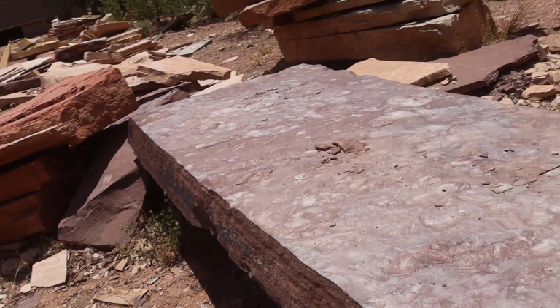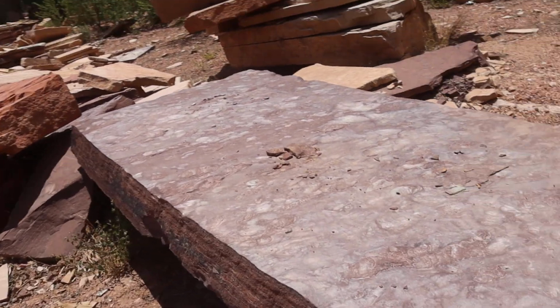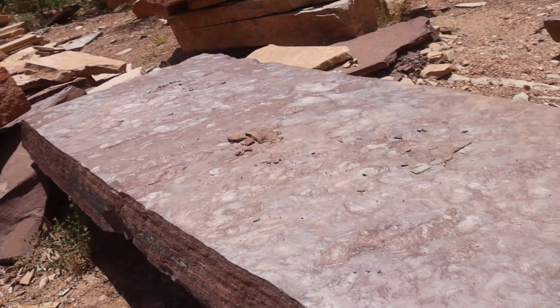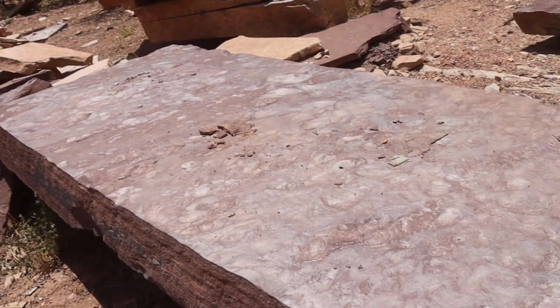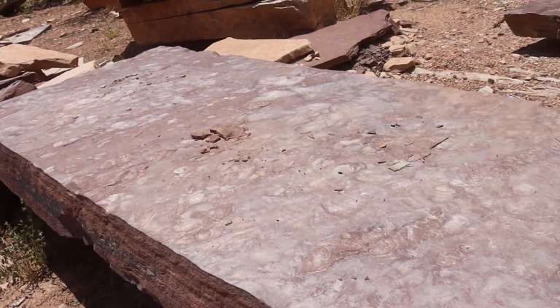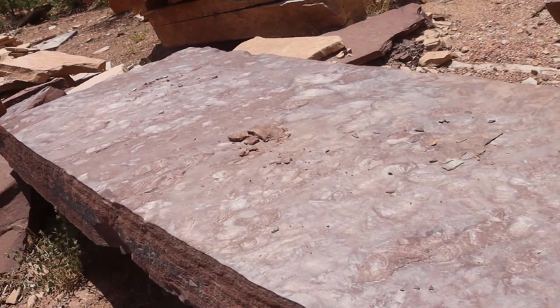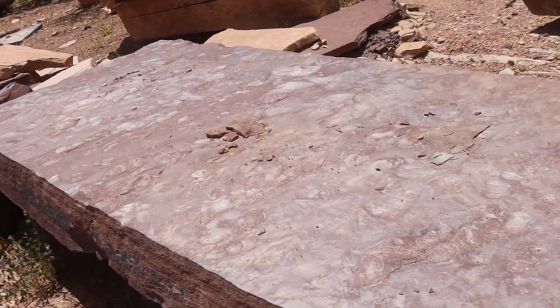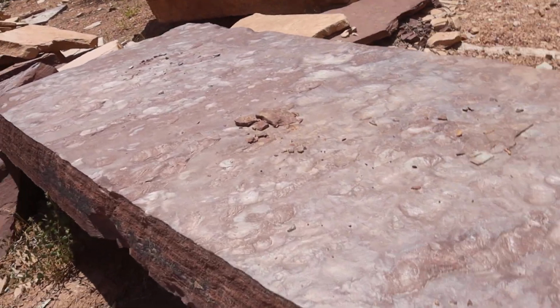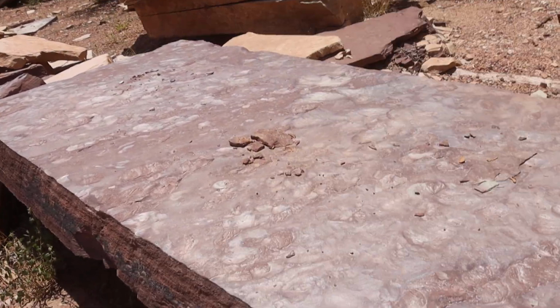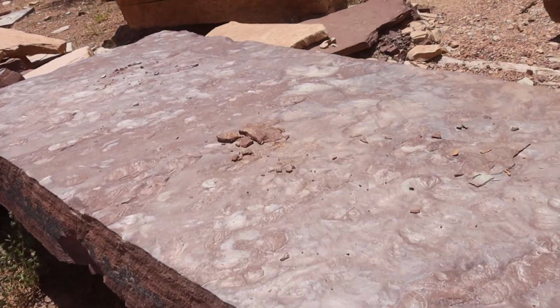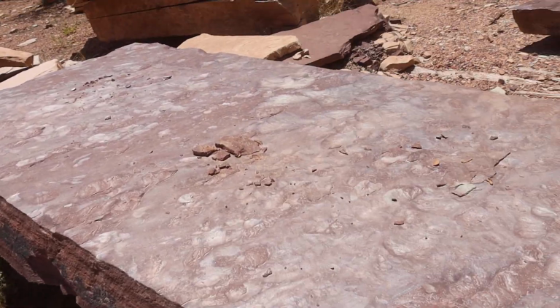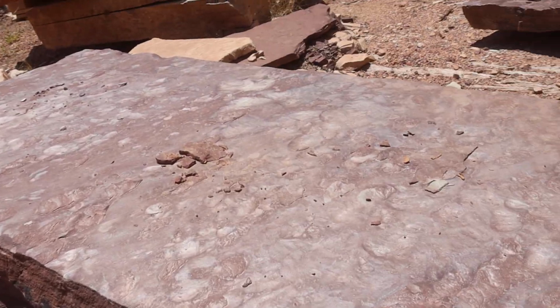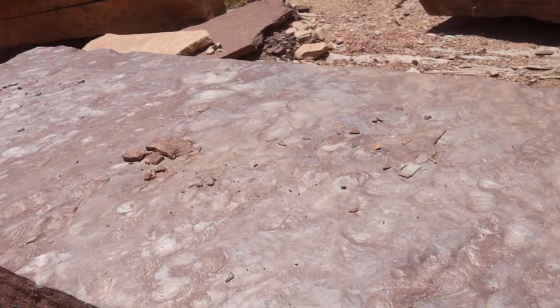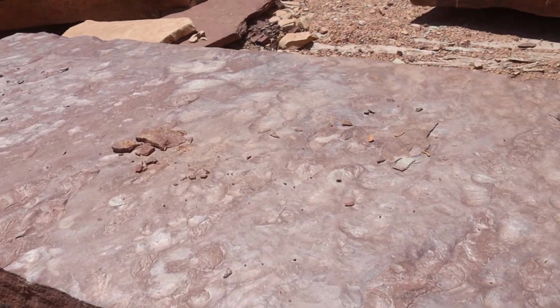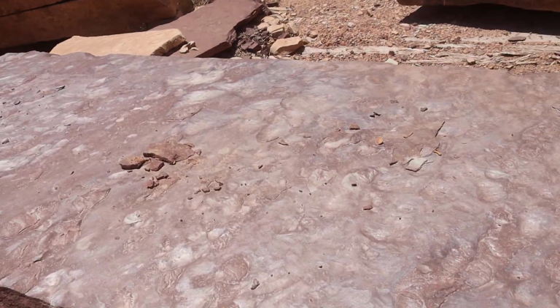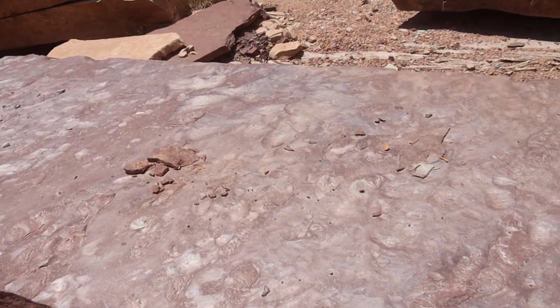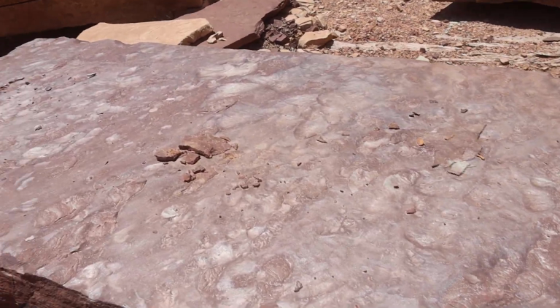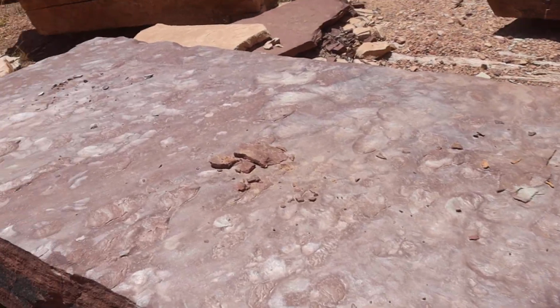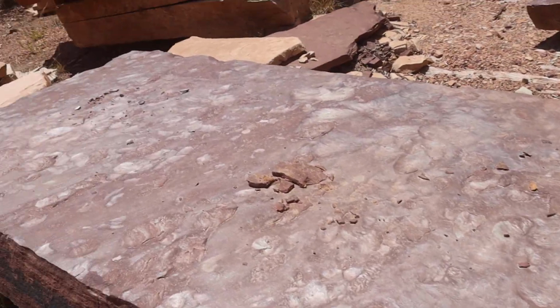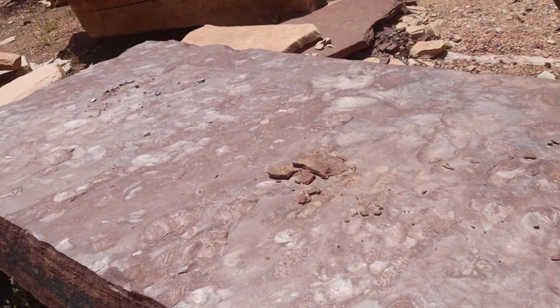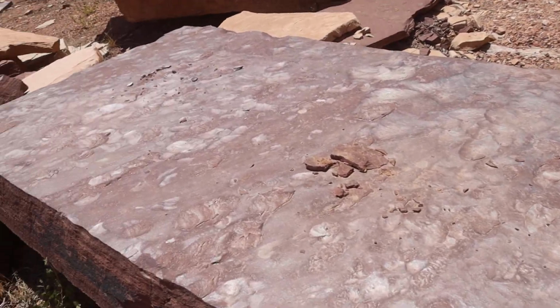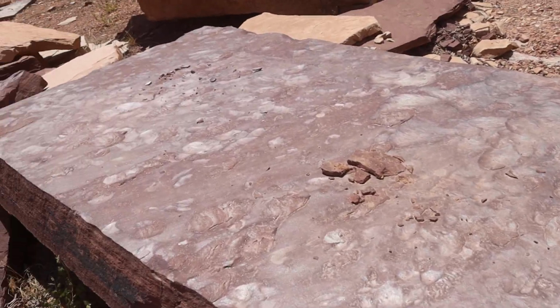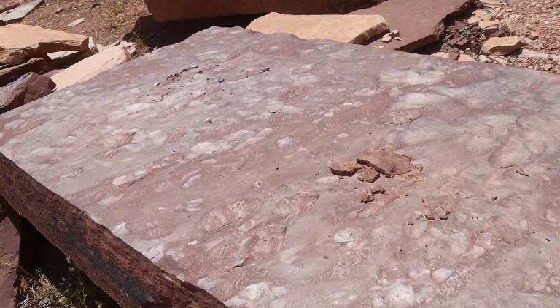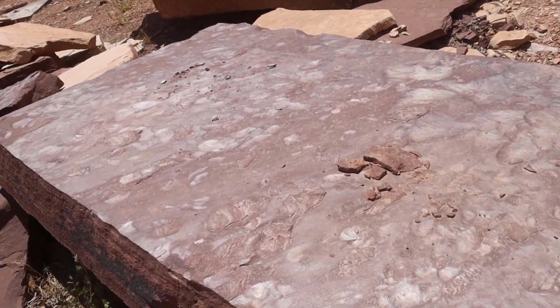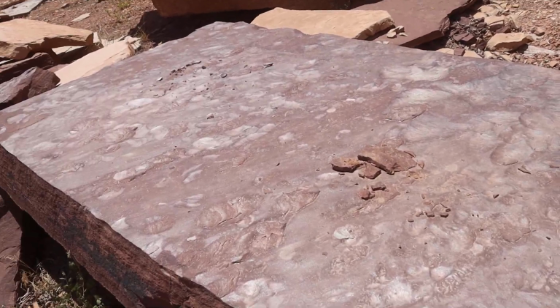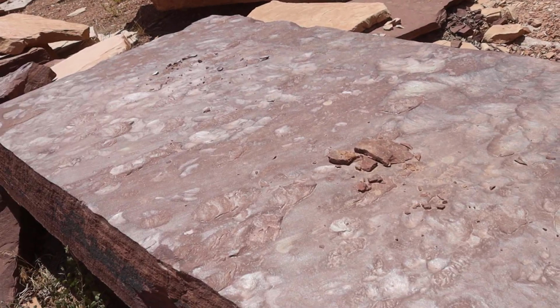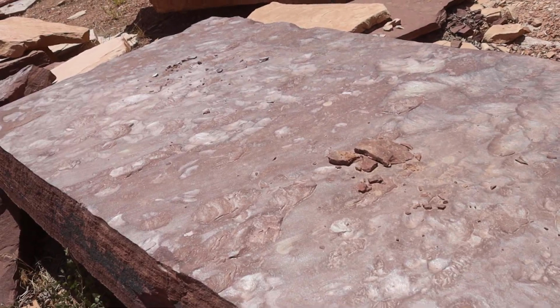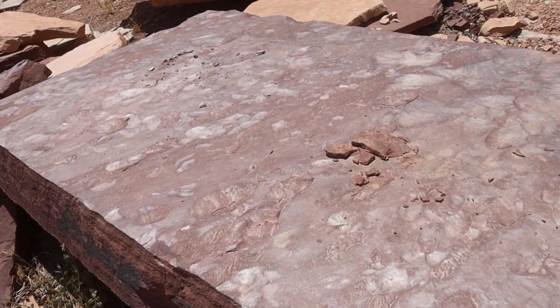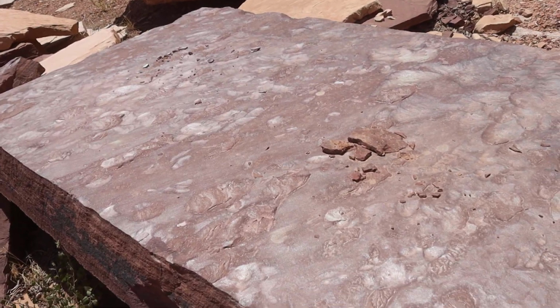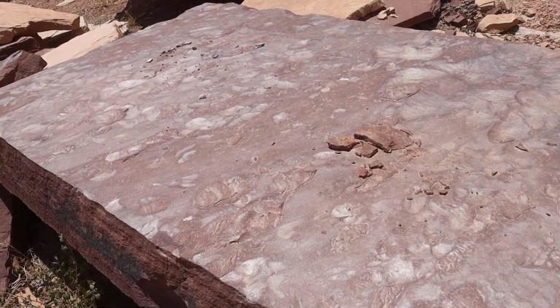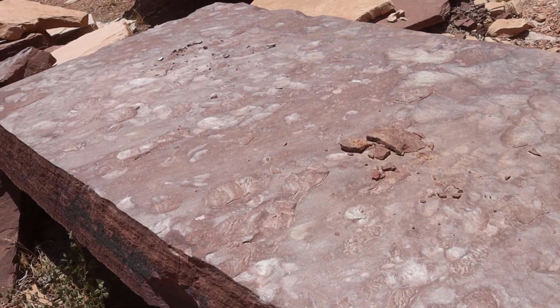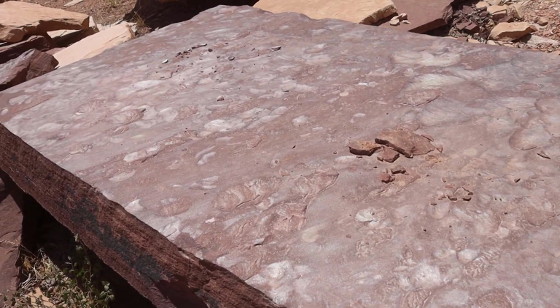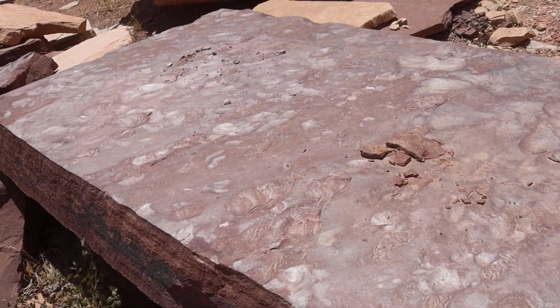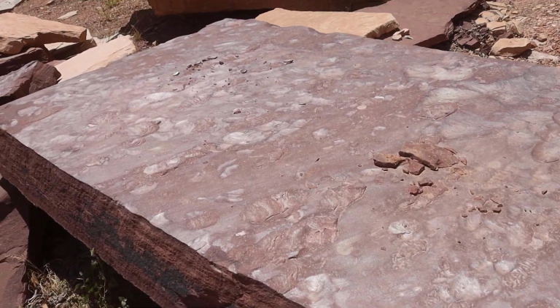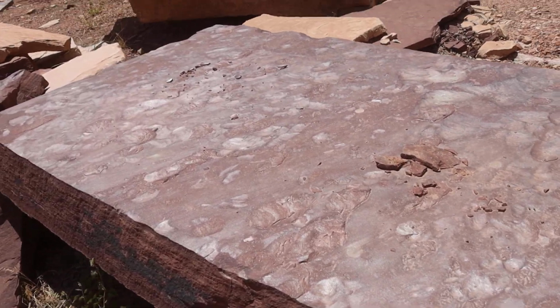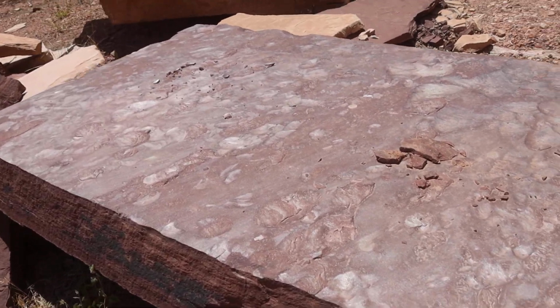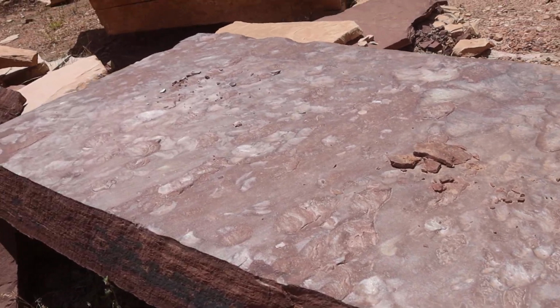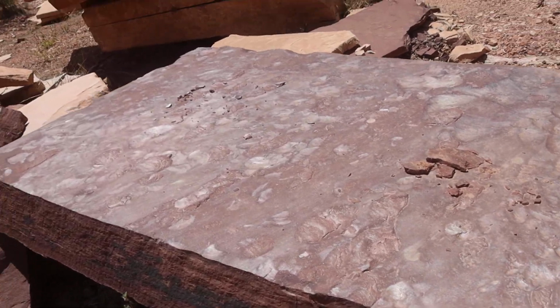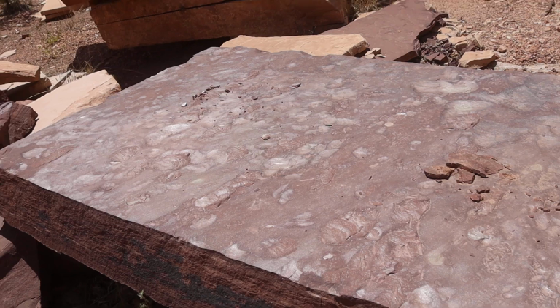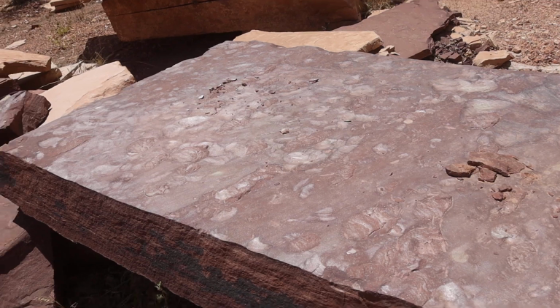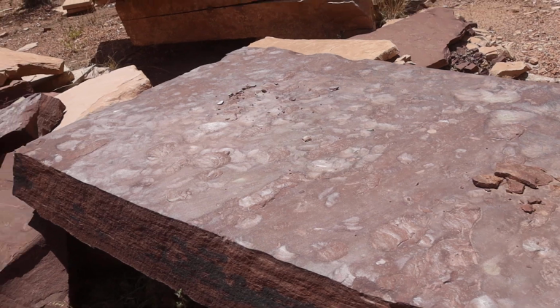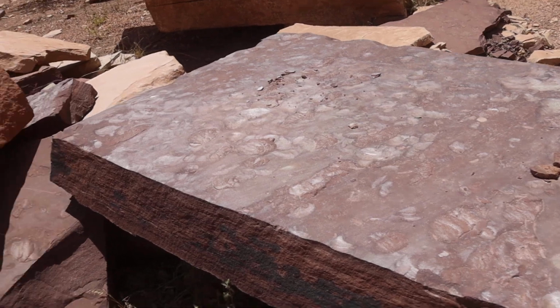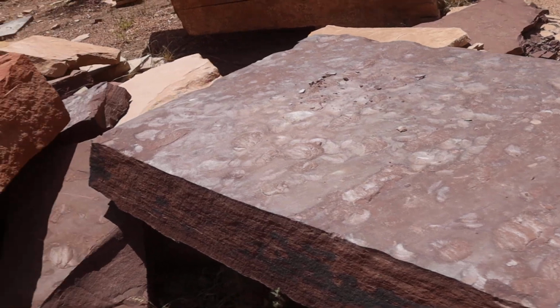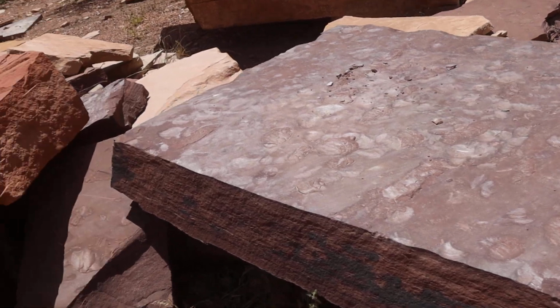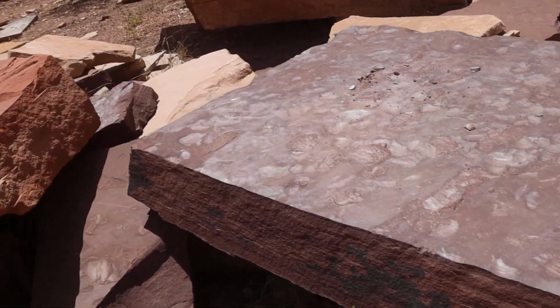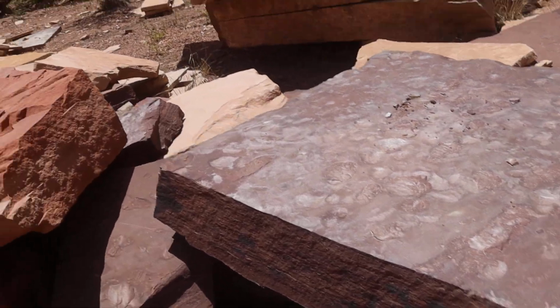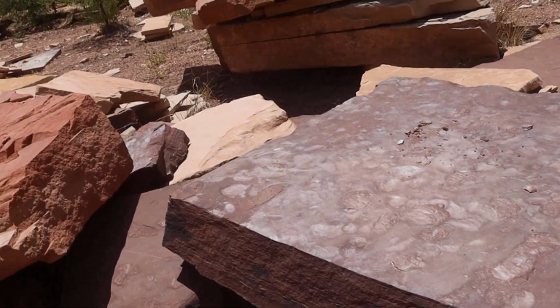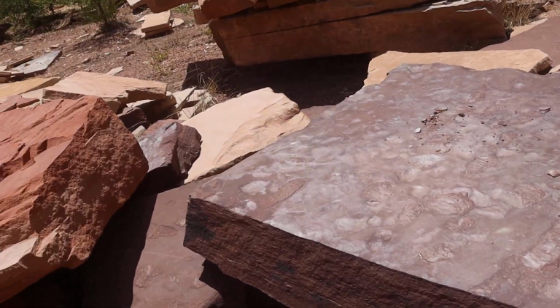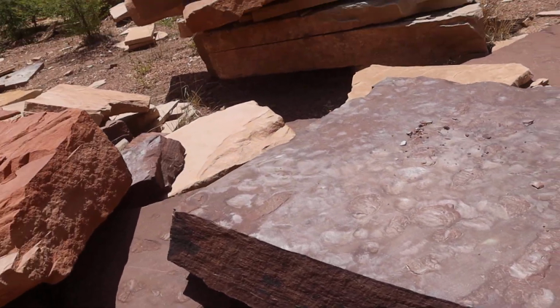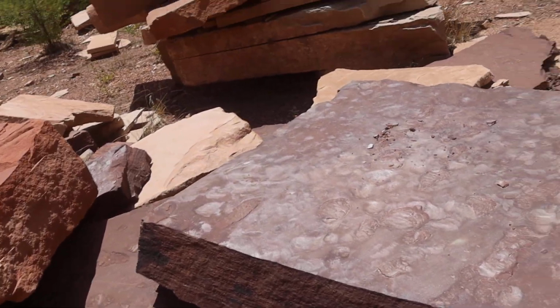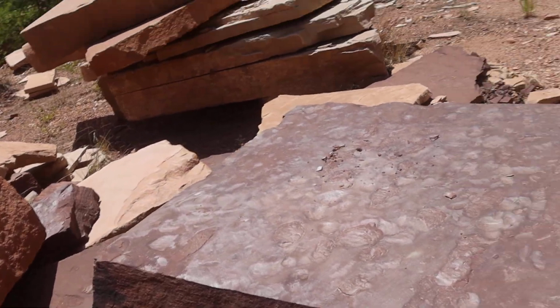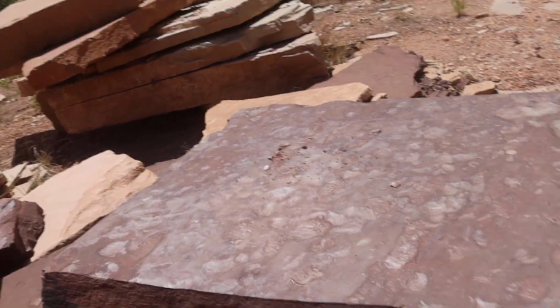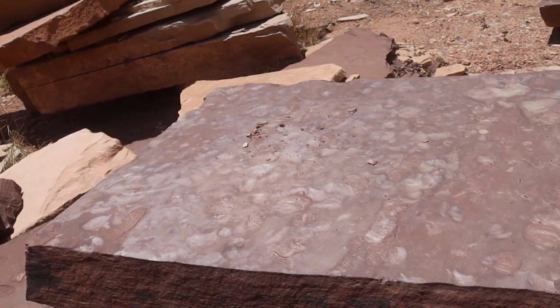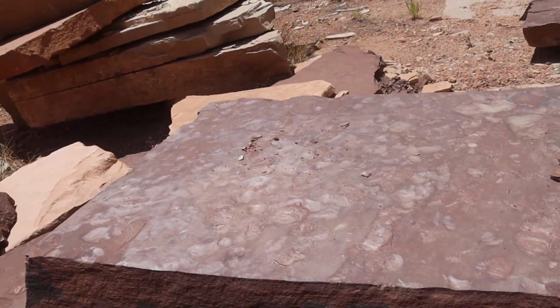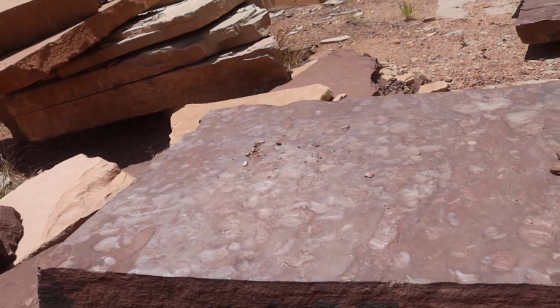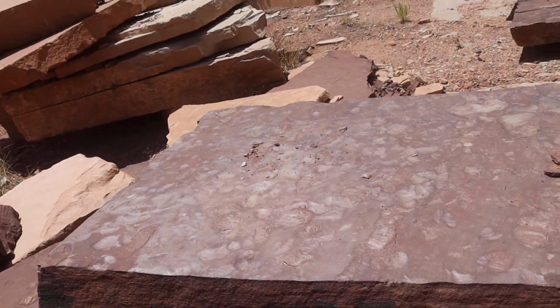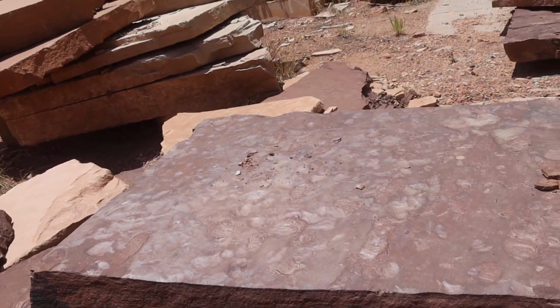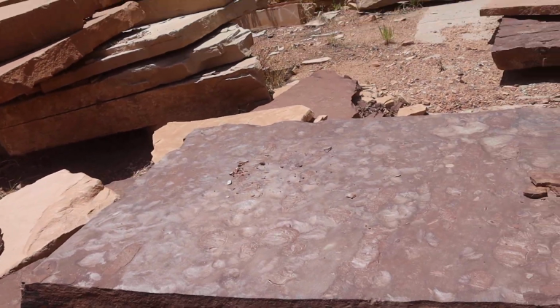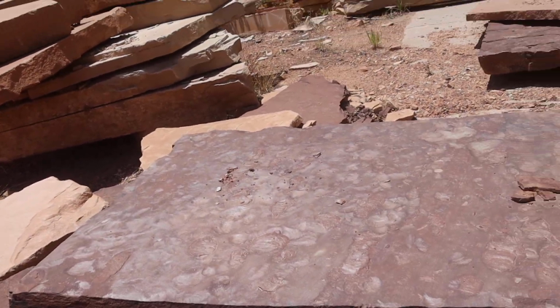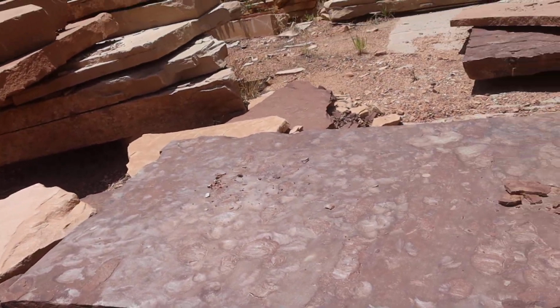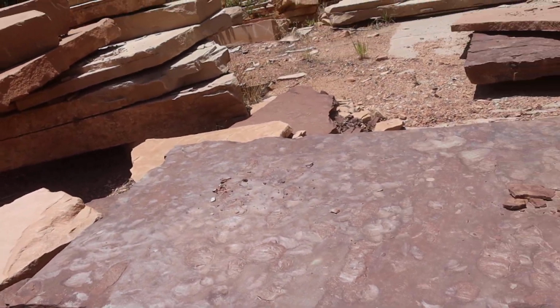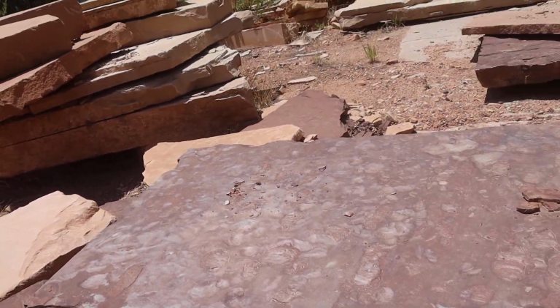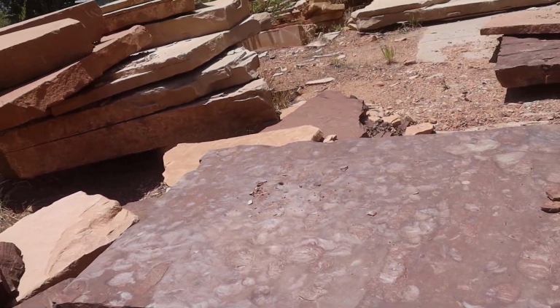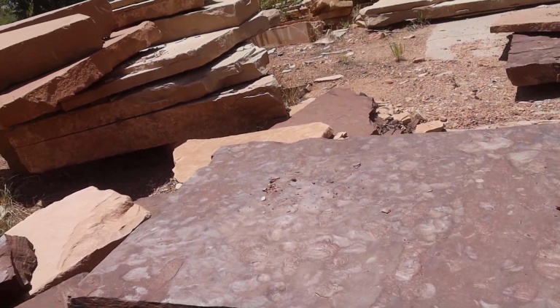Some of these pieces have amazing fossilized ferns in them. Millions and millions of years old.